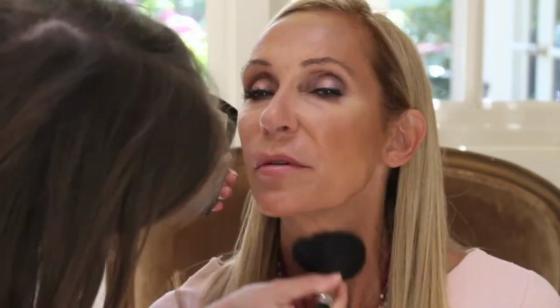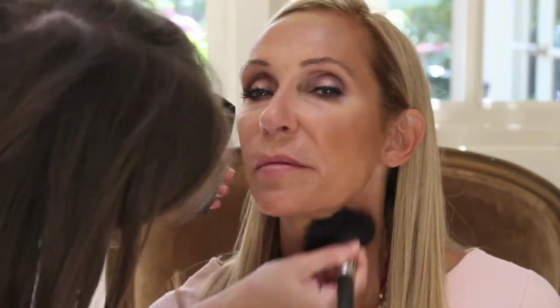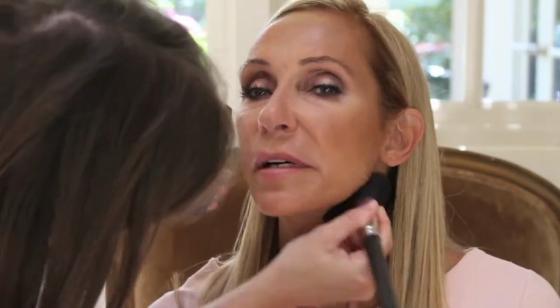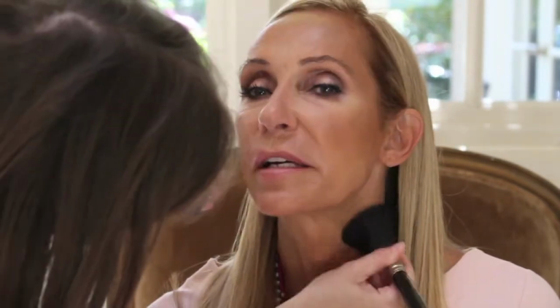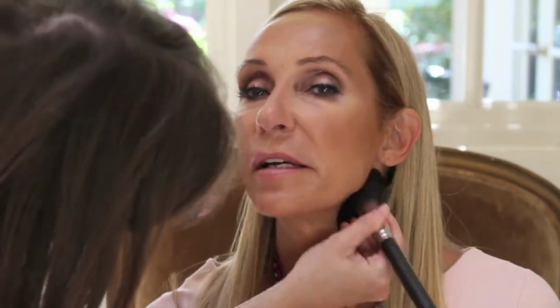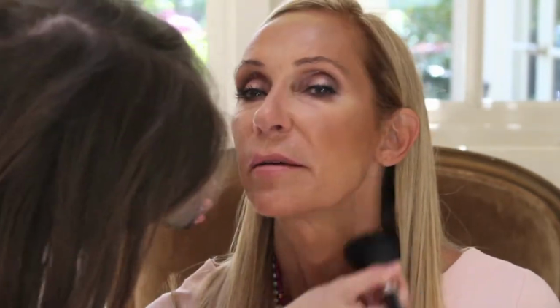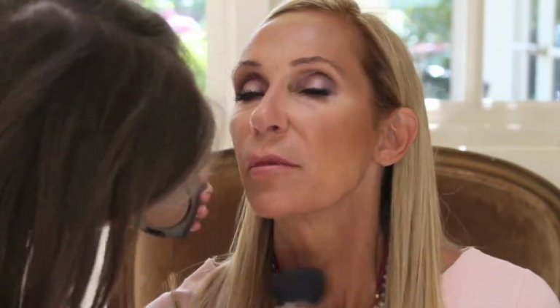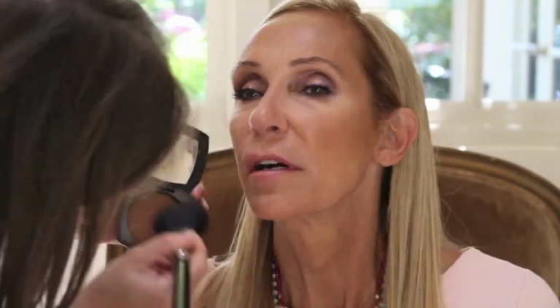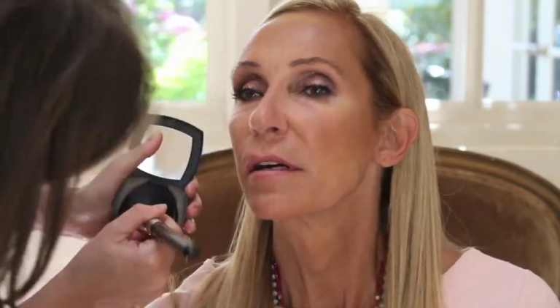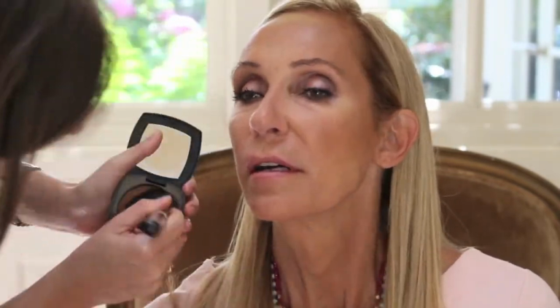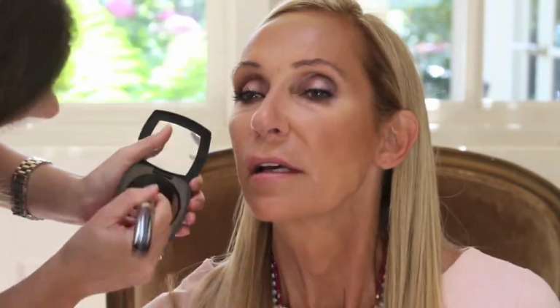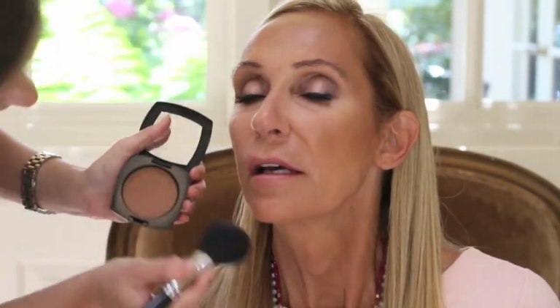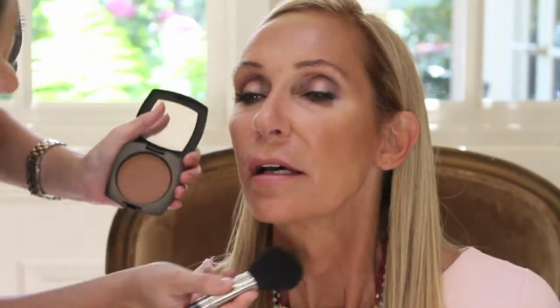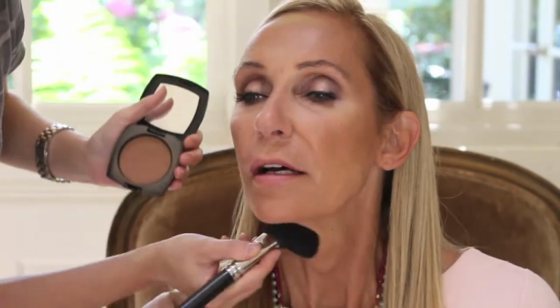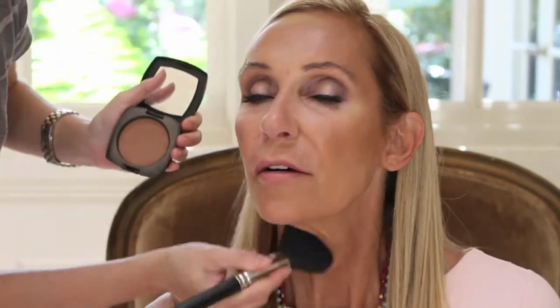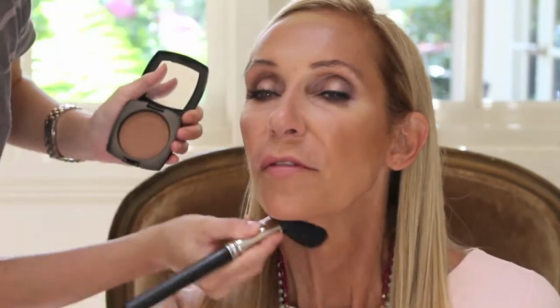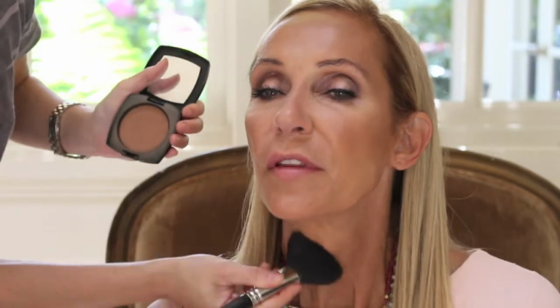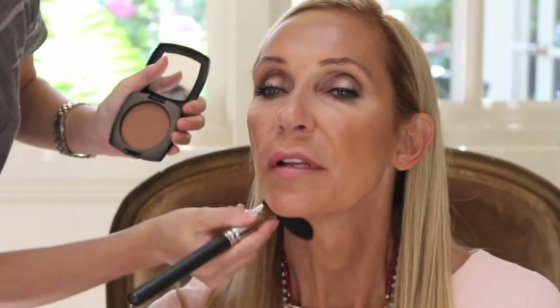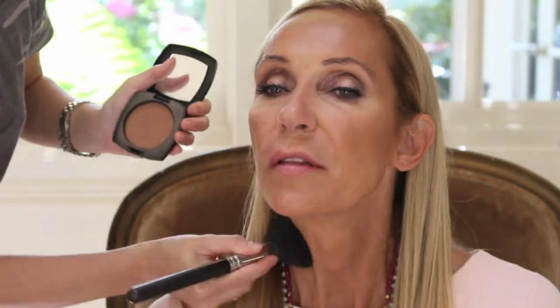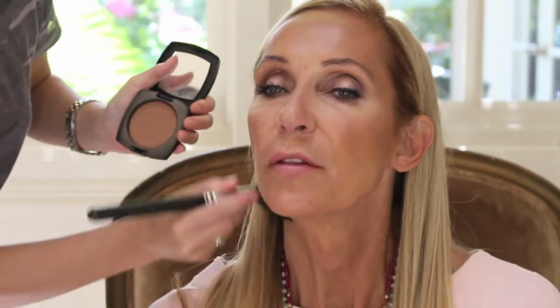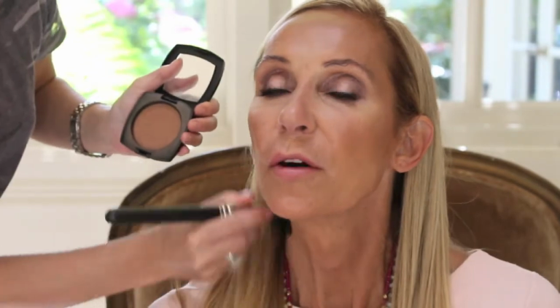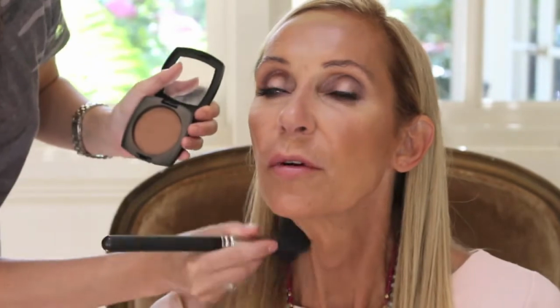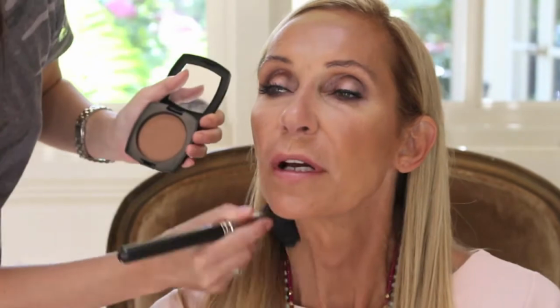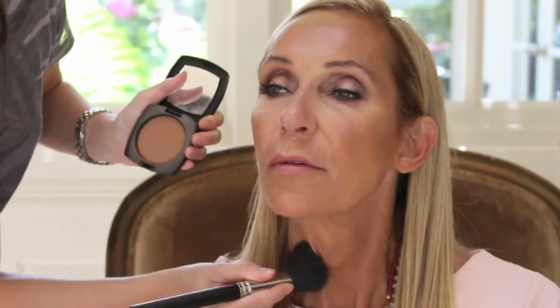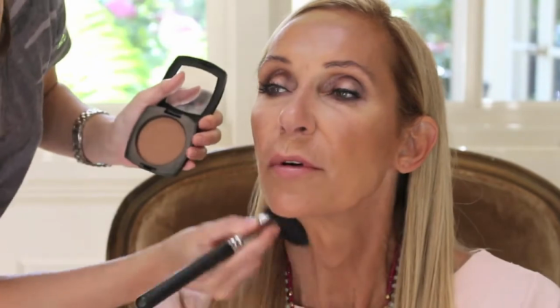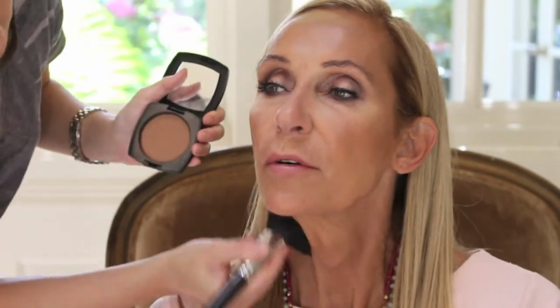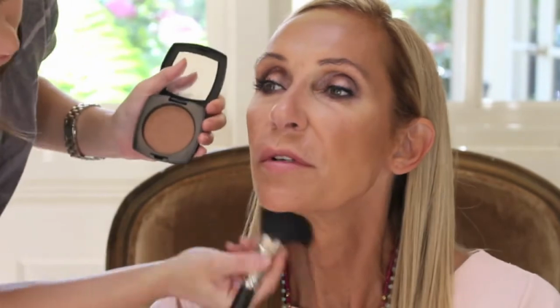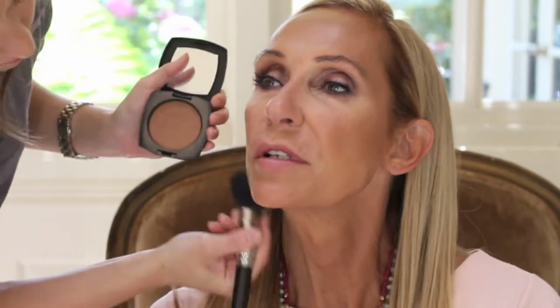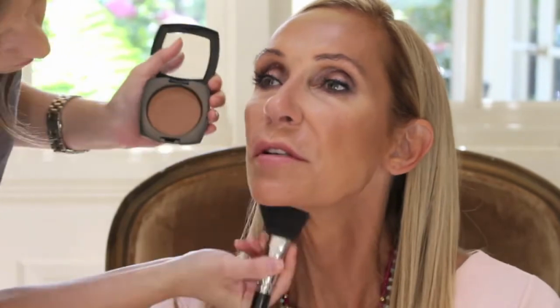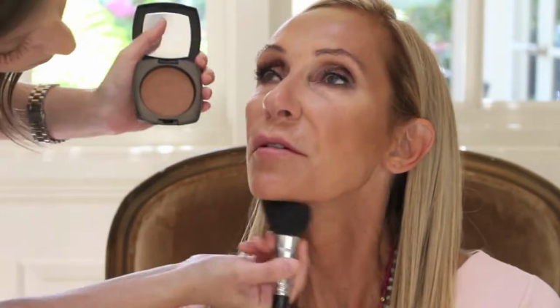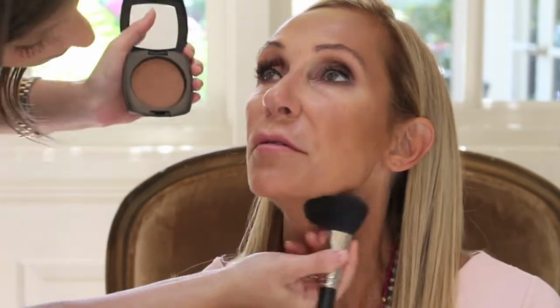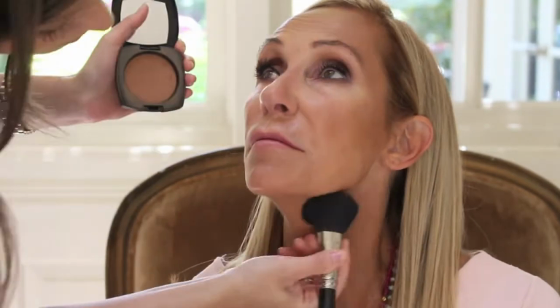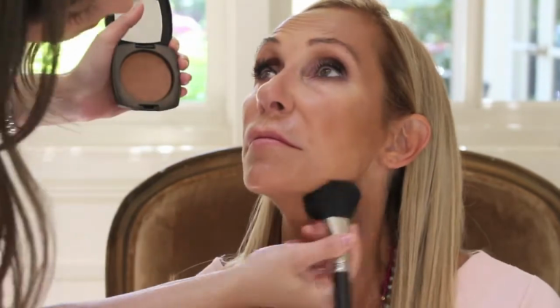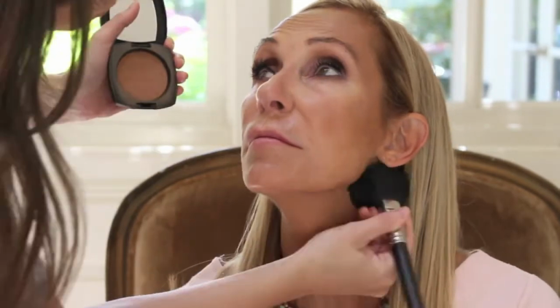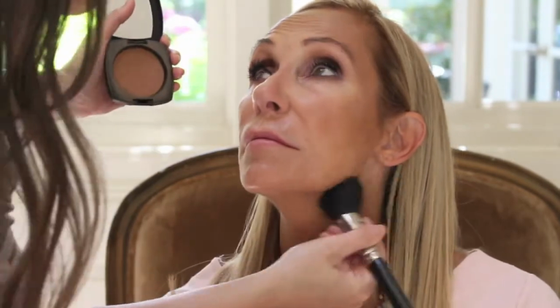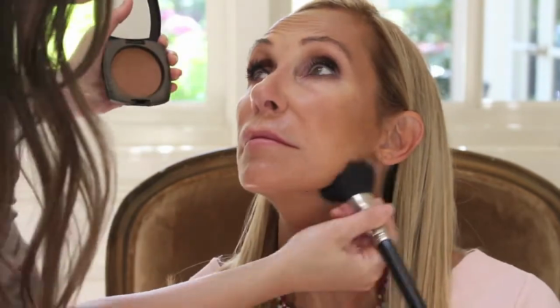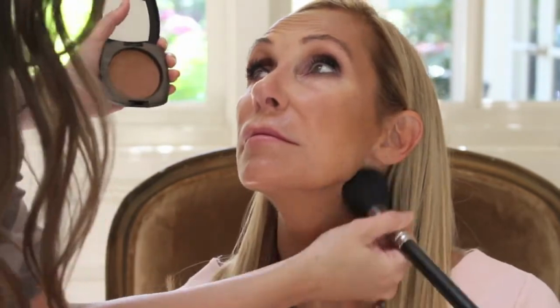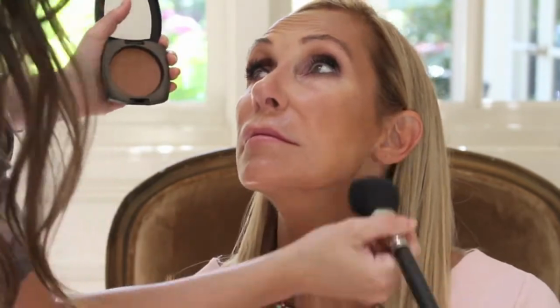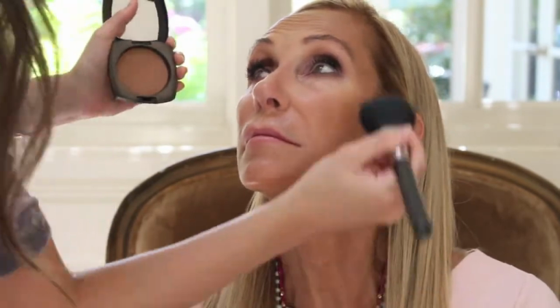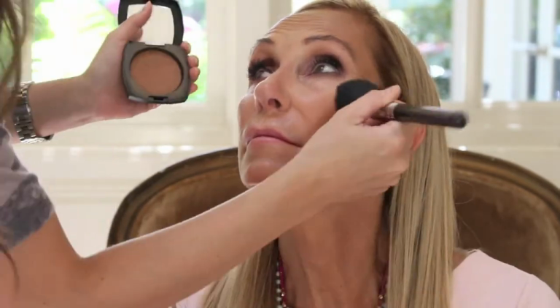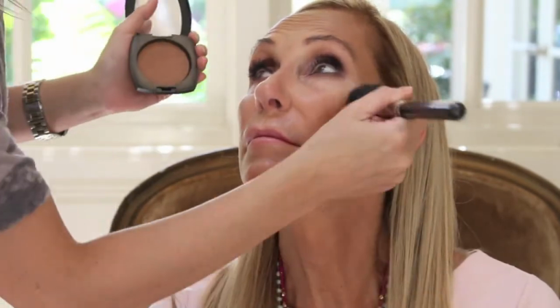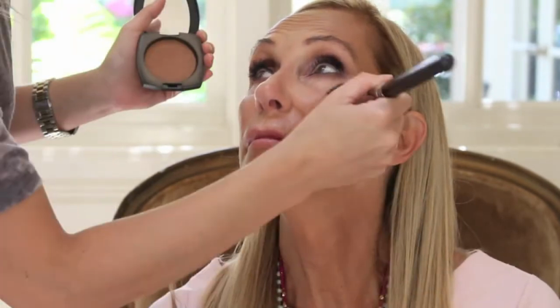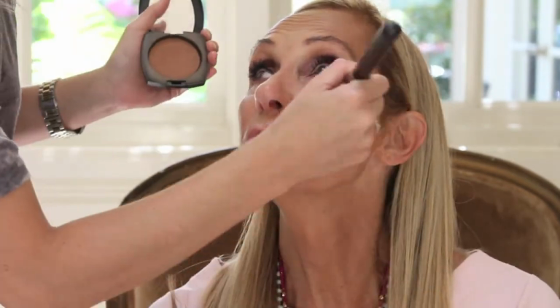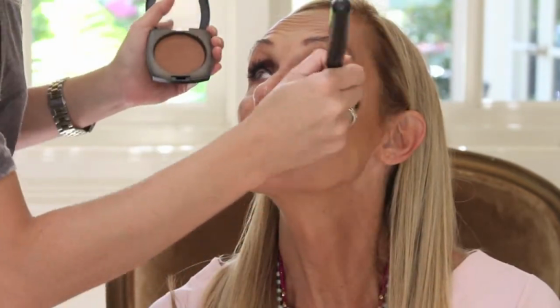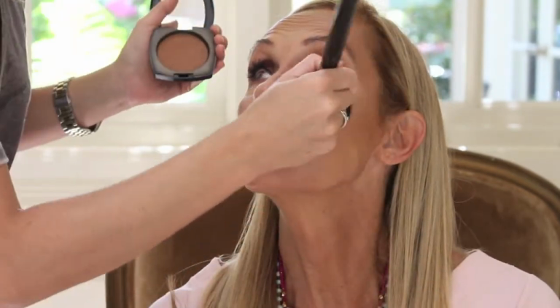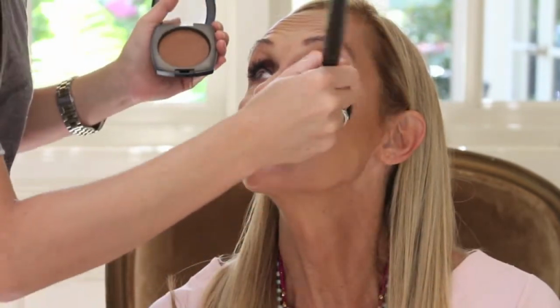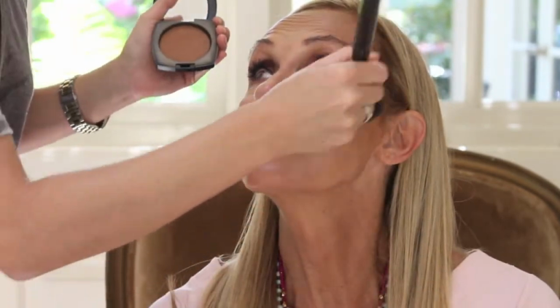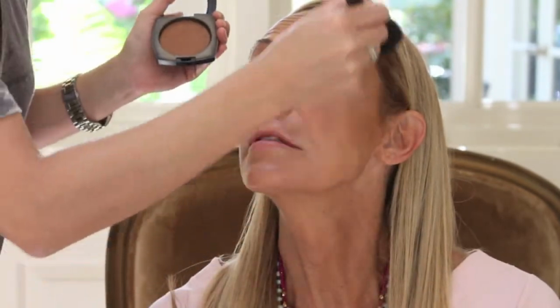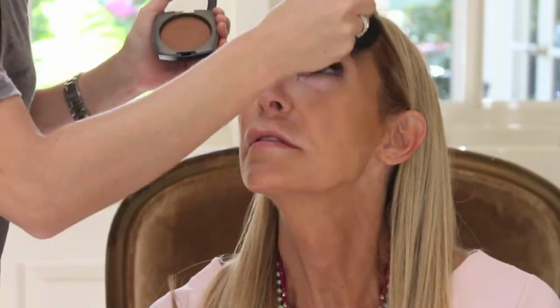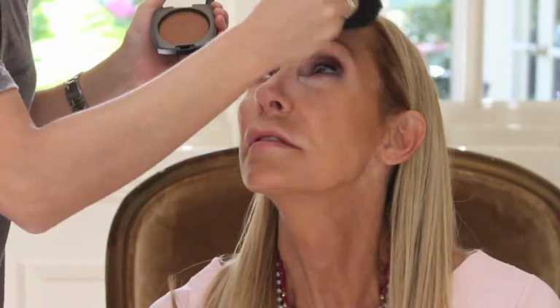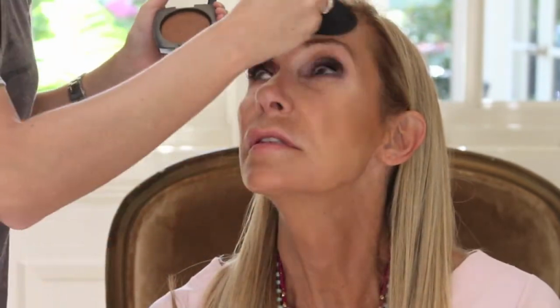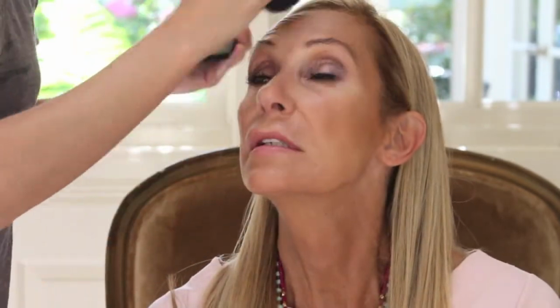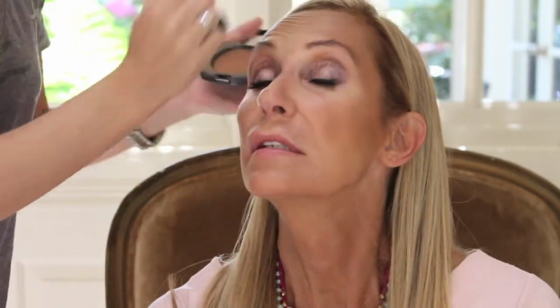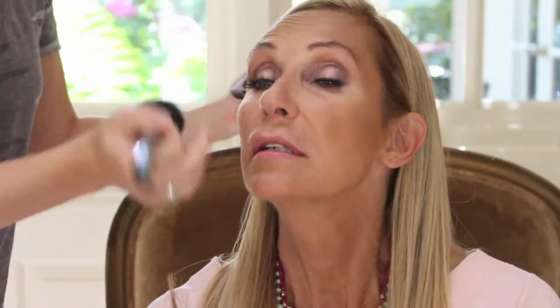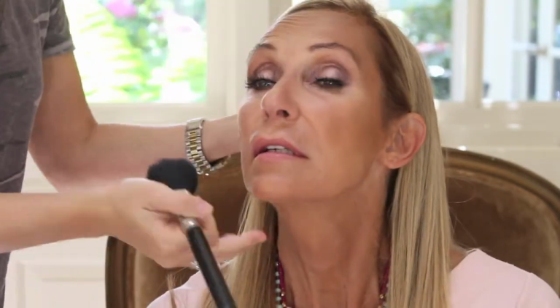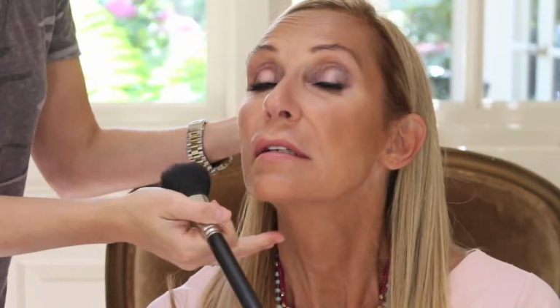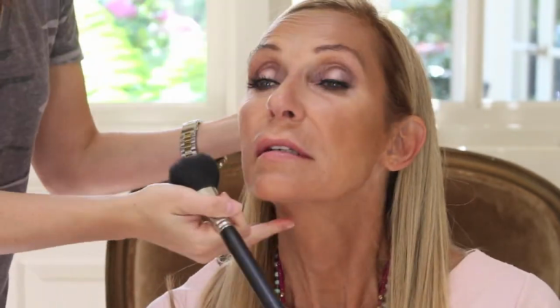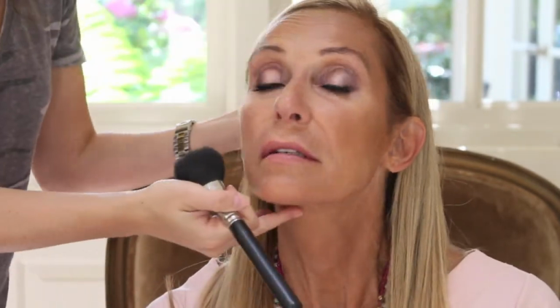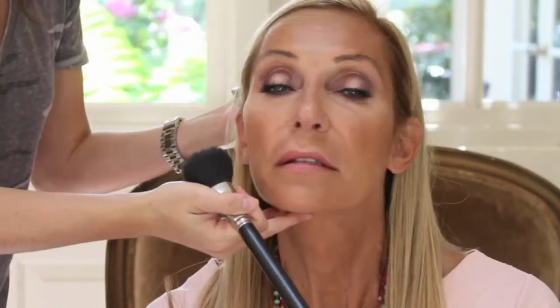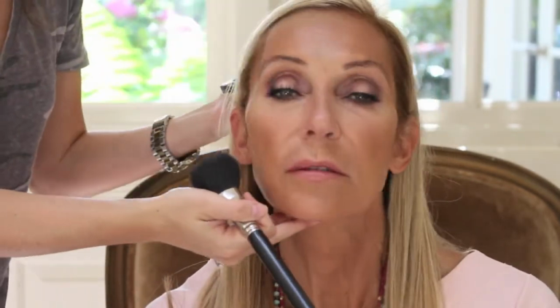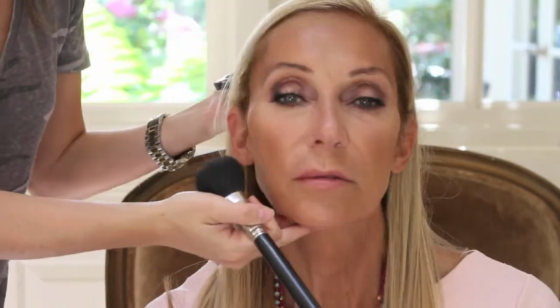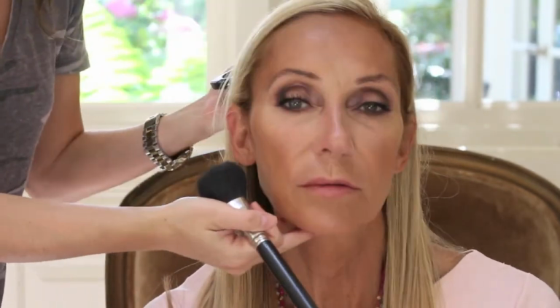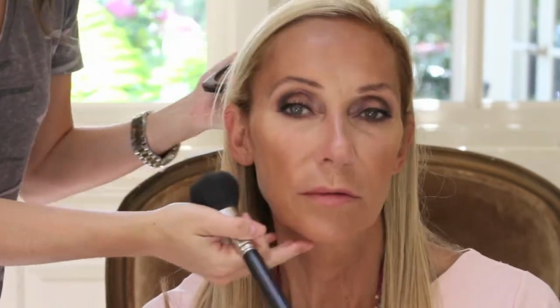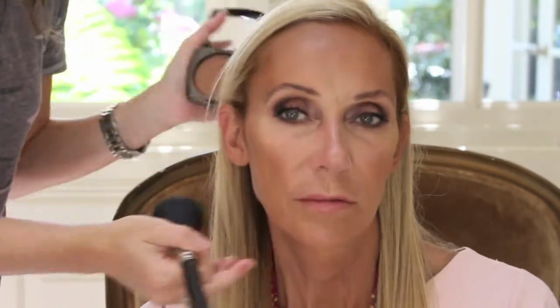Now taking a bigger, fluffier brush, I'm placing that all around her face just to blend everything together.